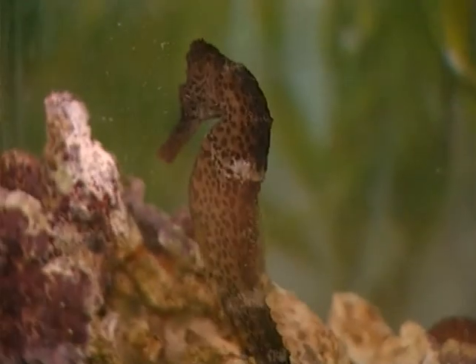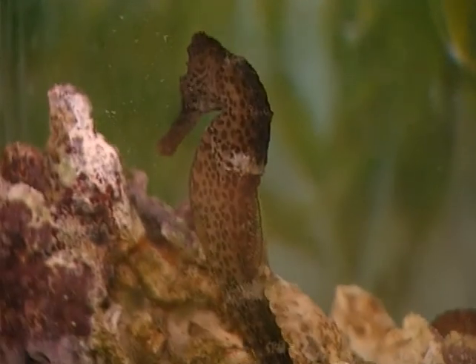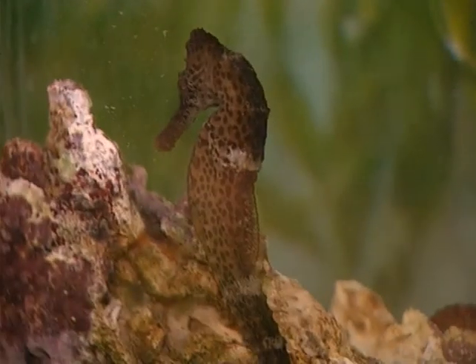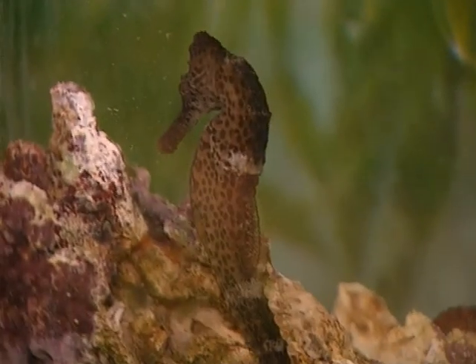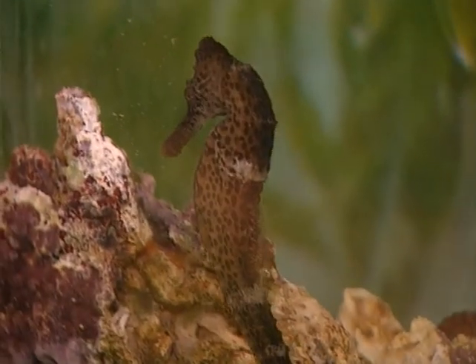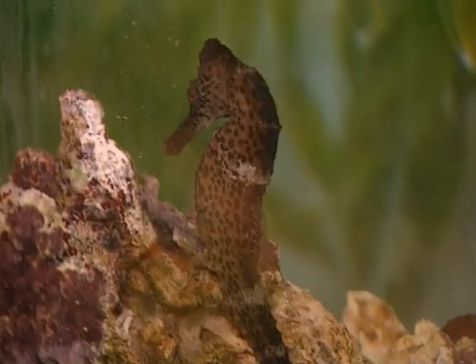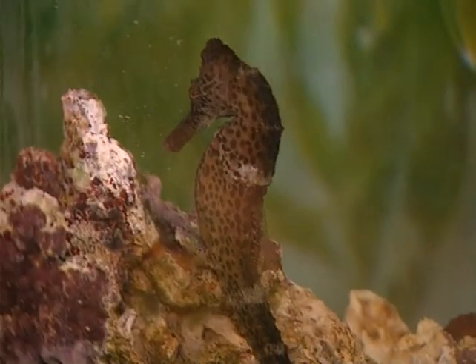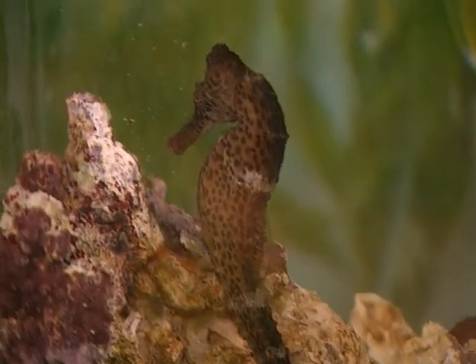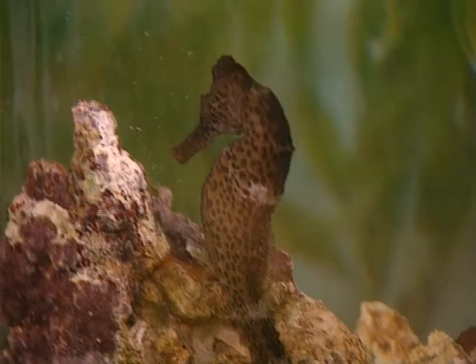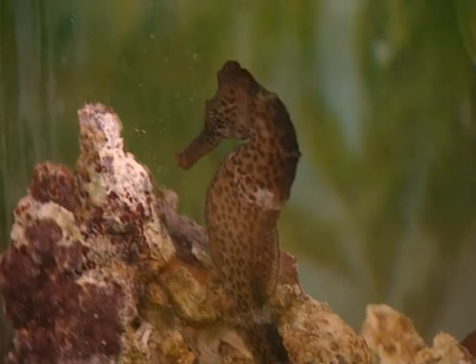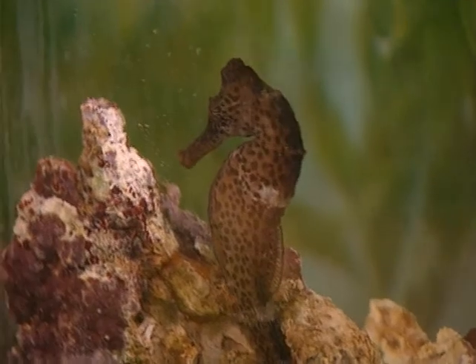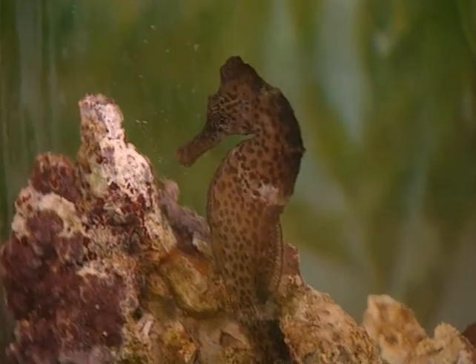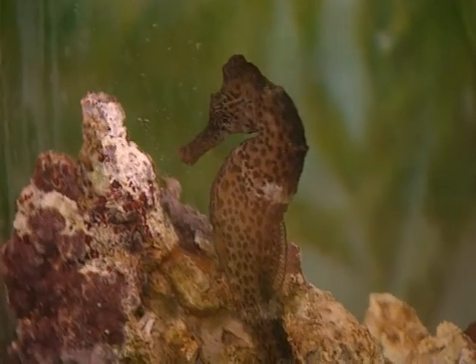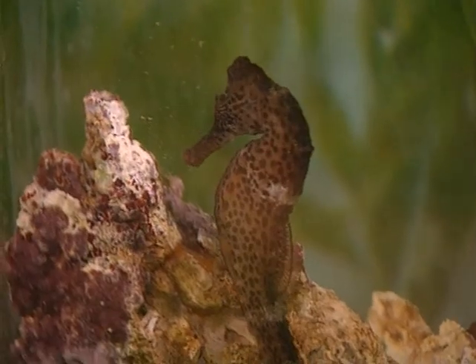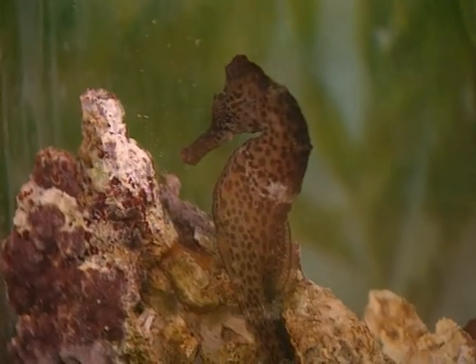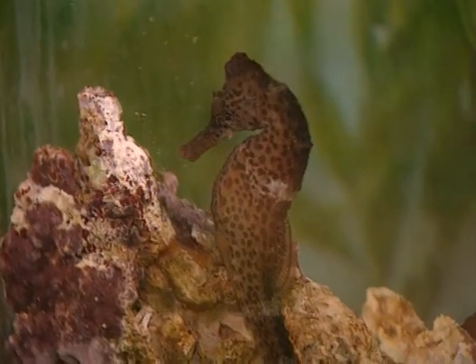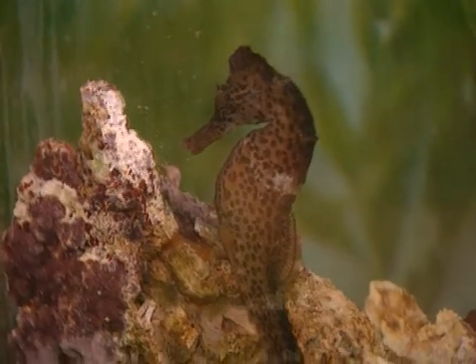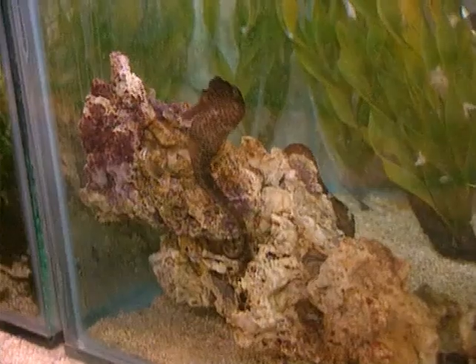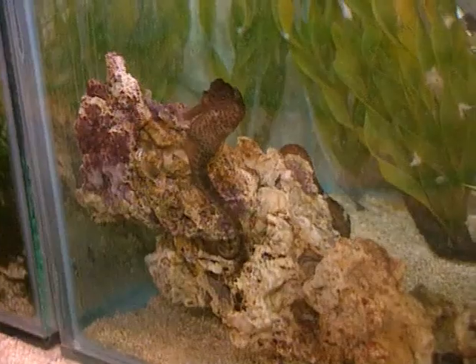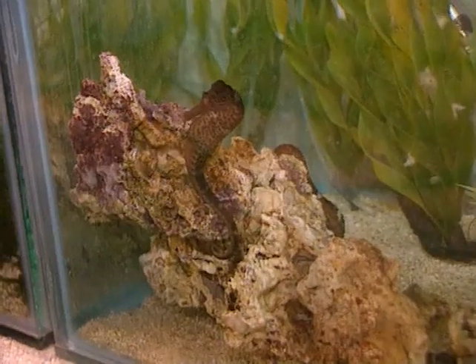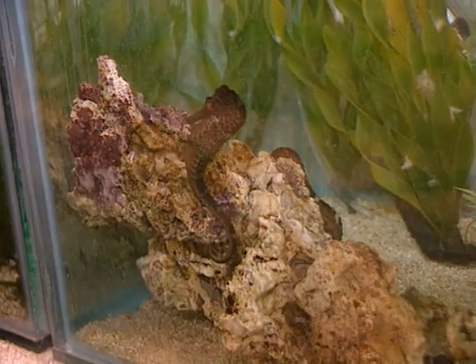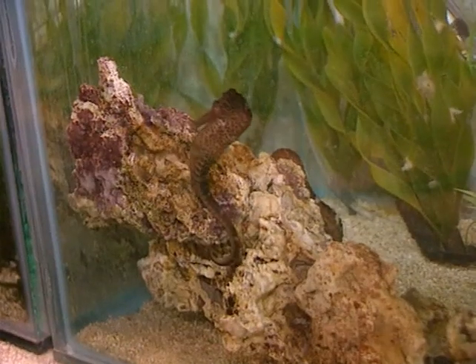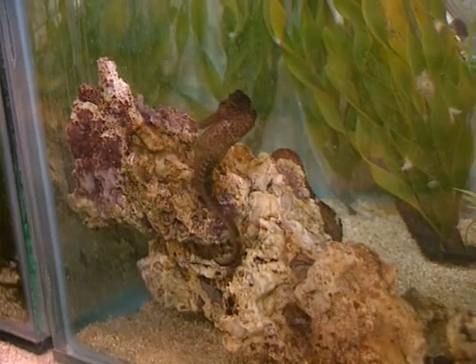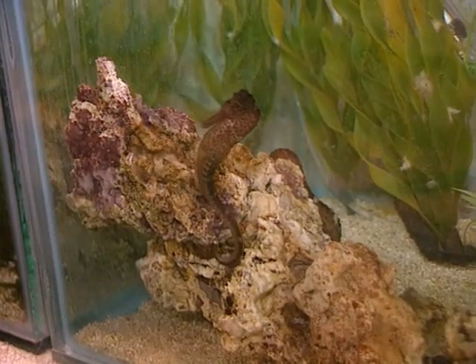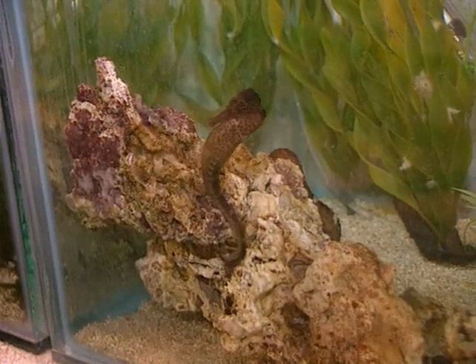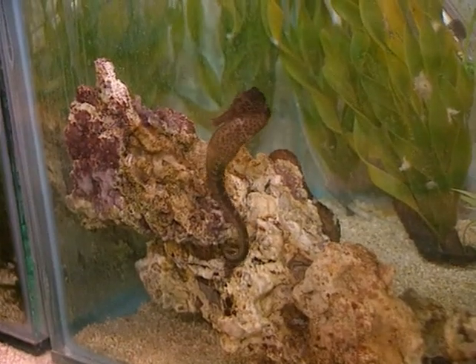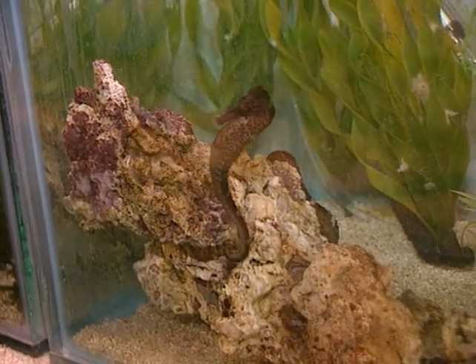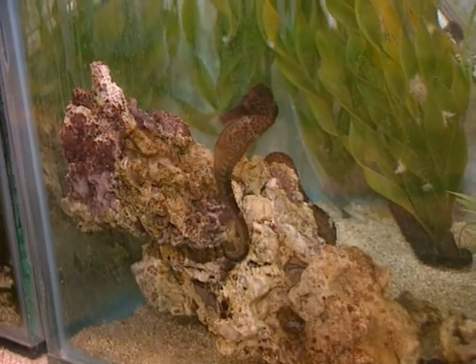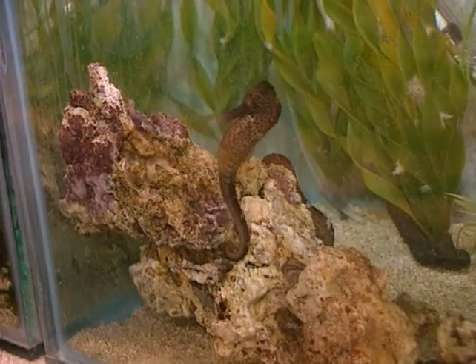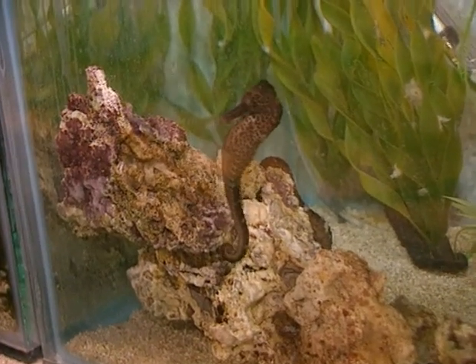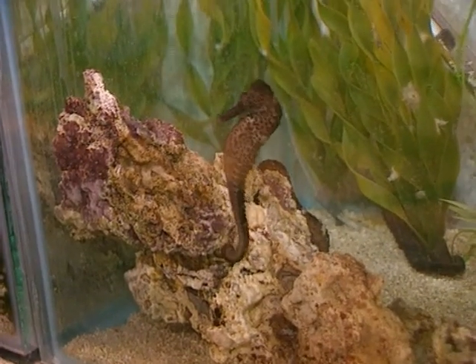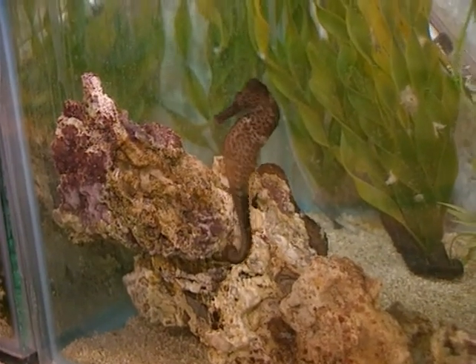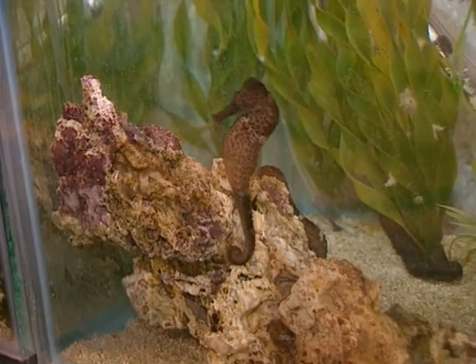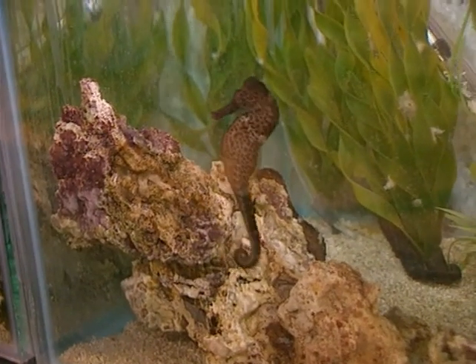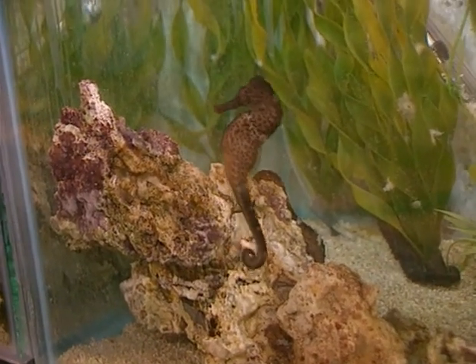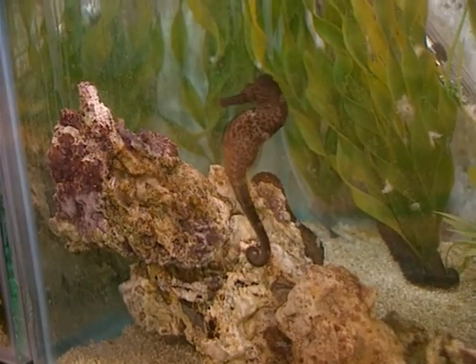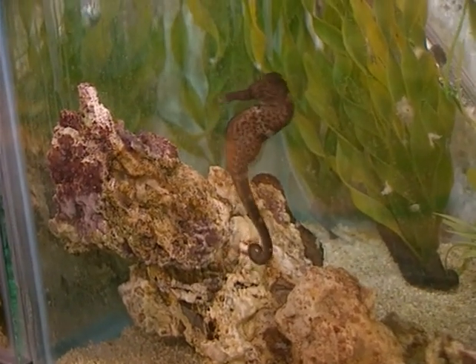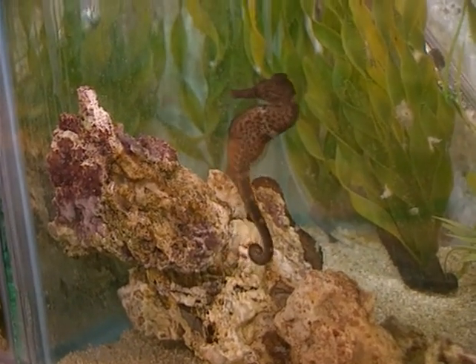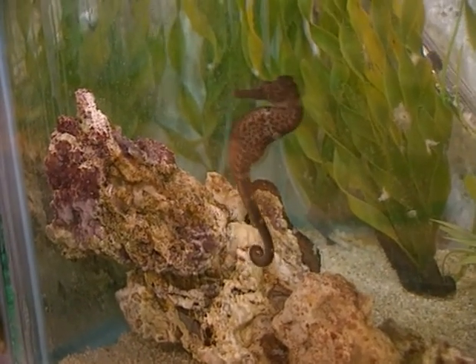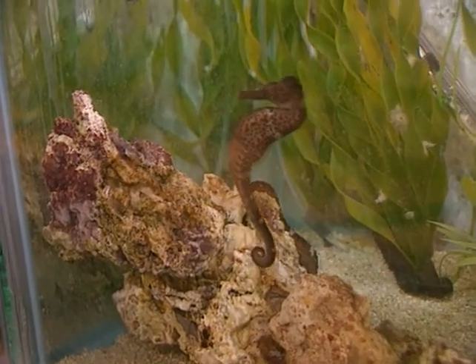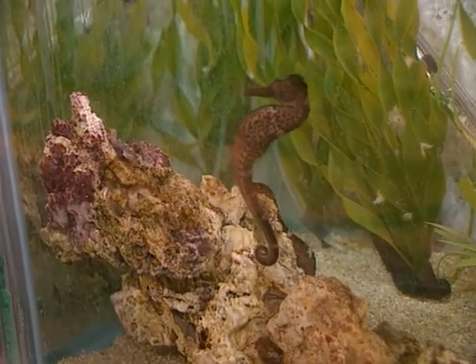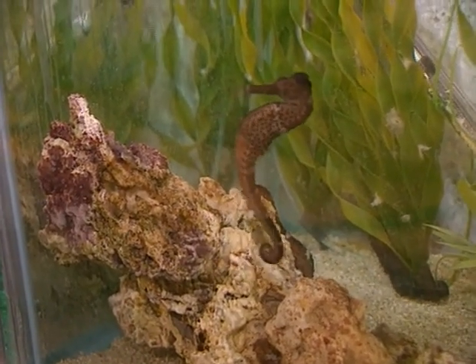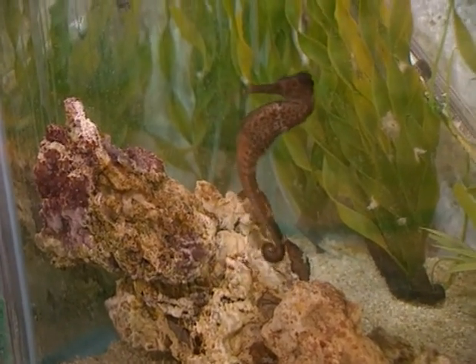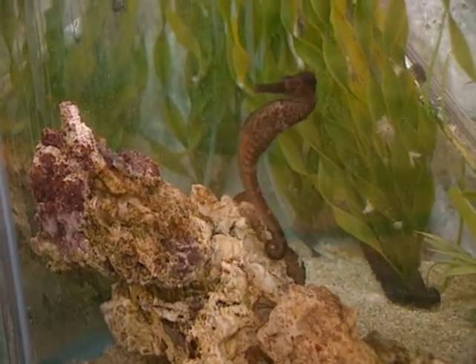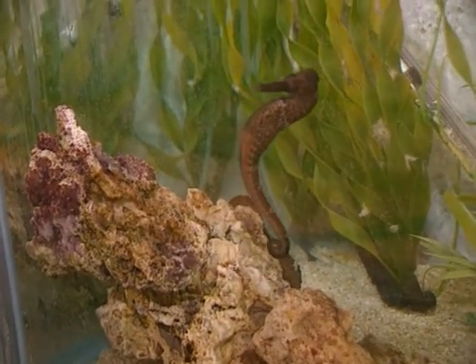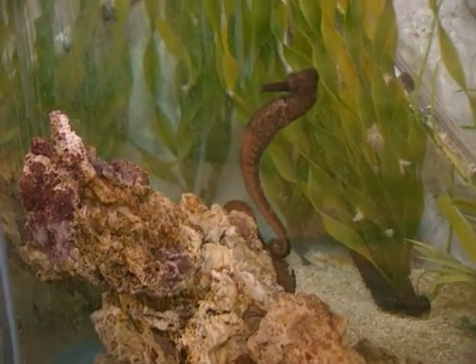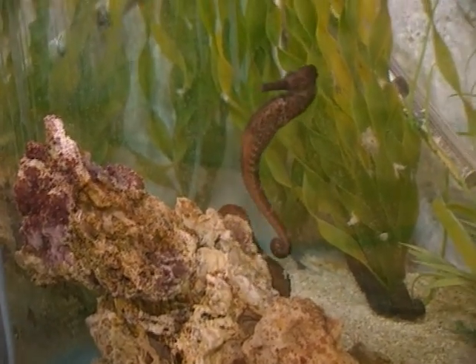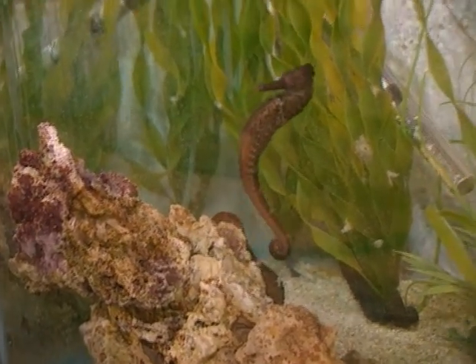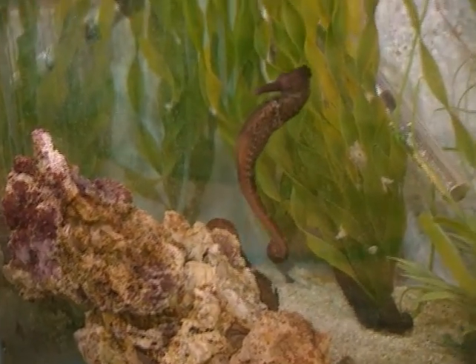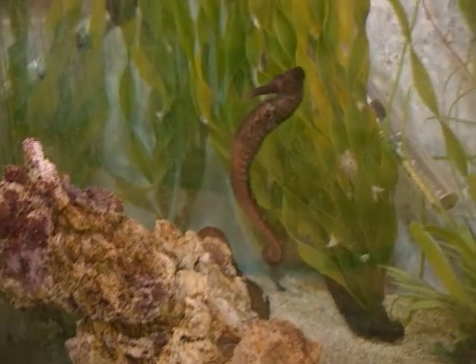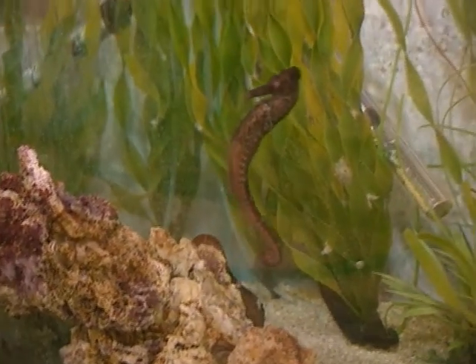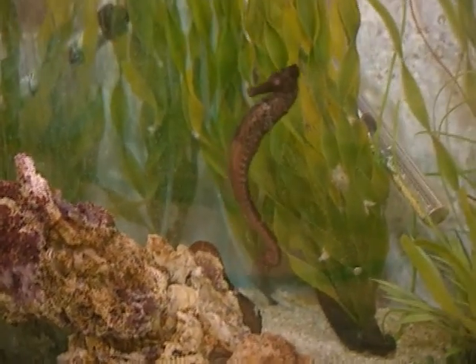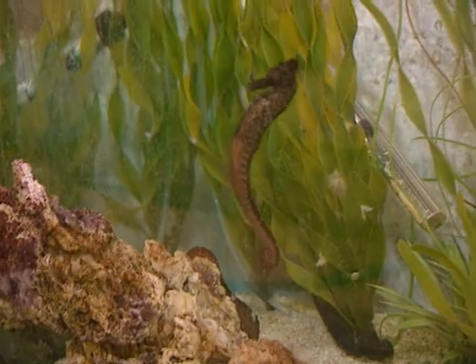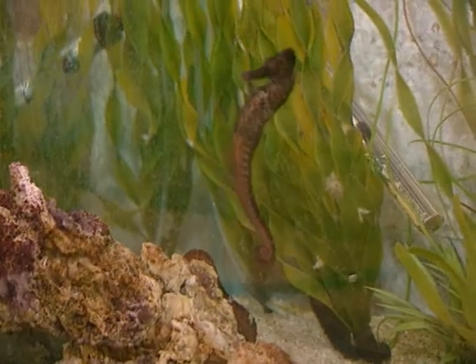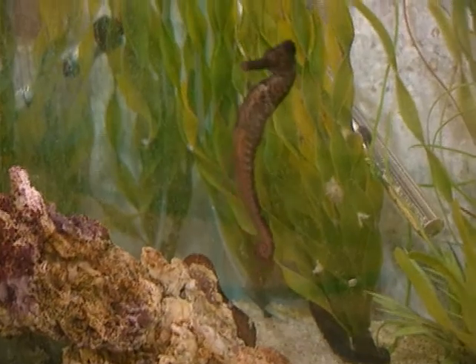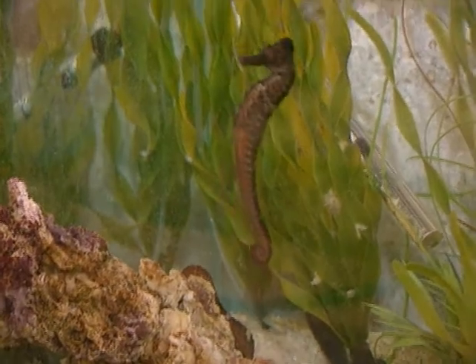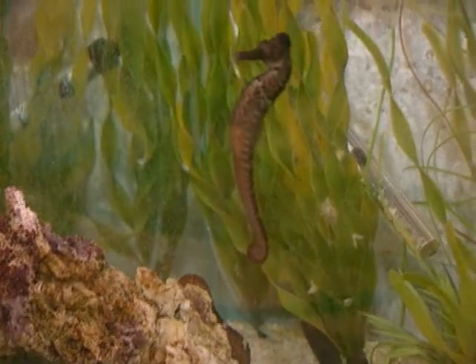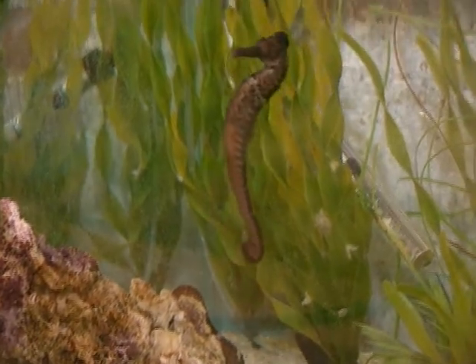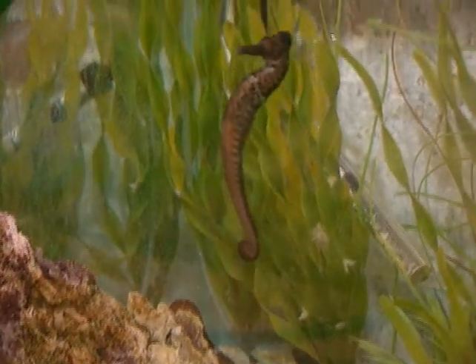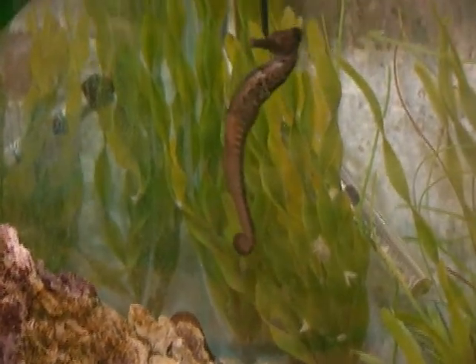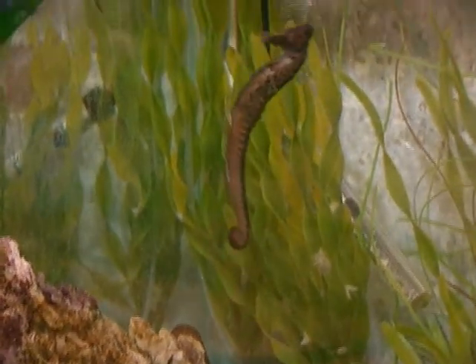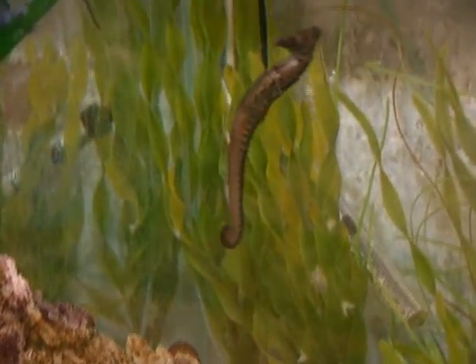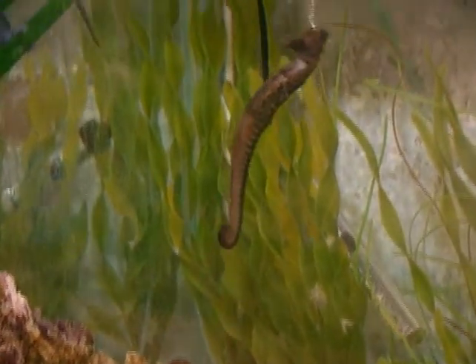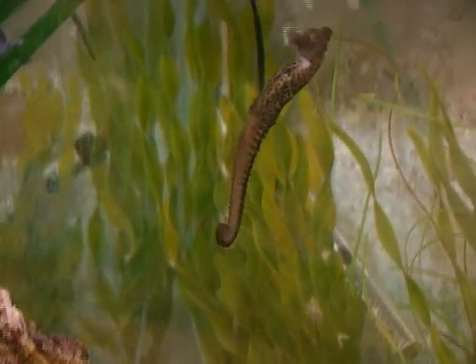Other than humans, the only enemy this unique creature has is the crab. Let's make sure we change that so it has a chance to survive.